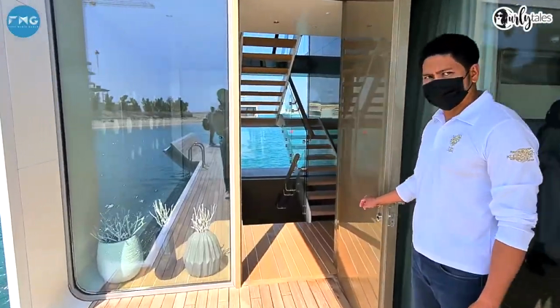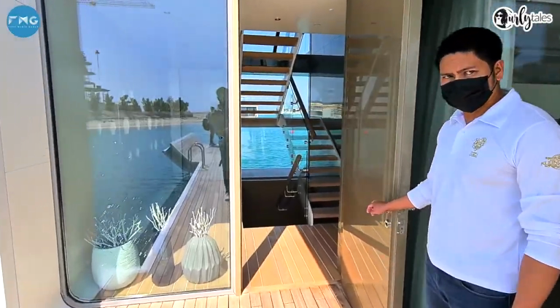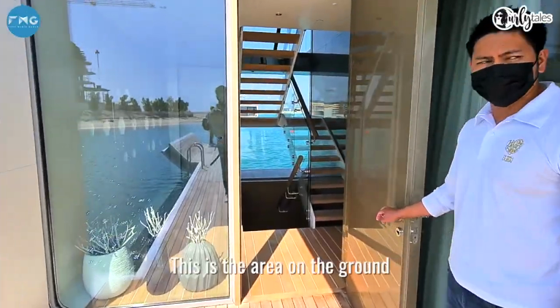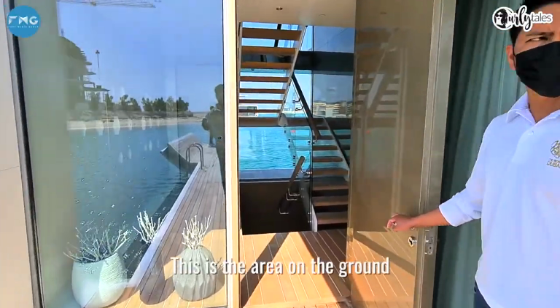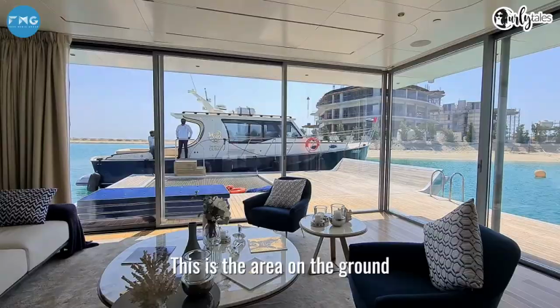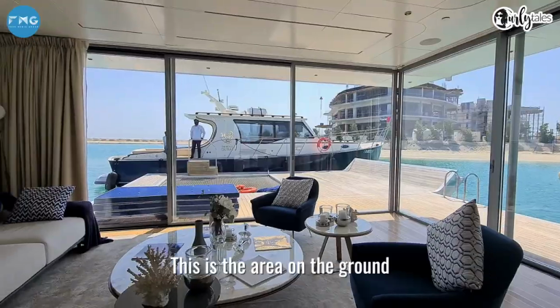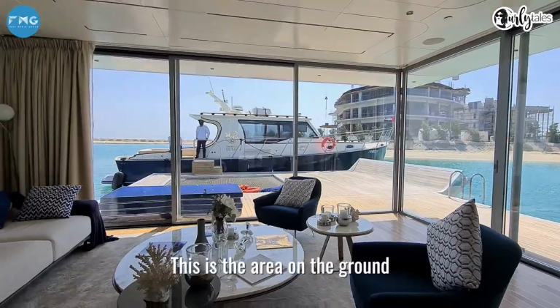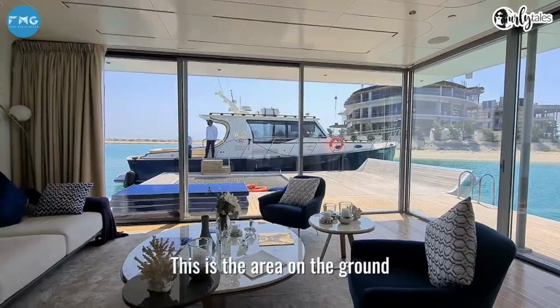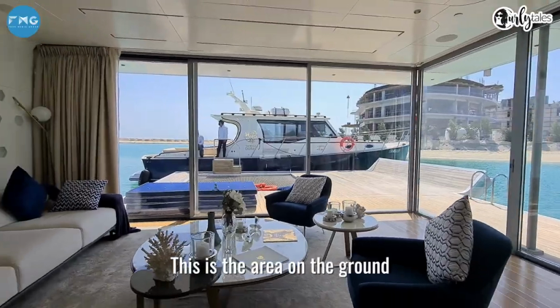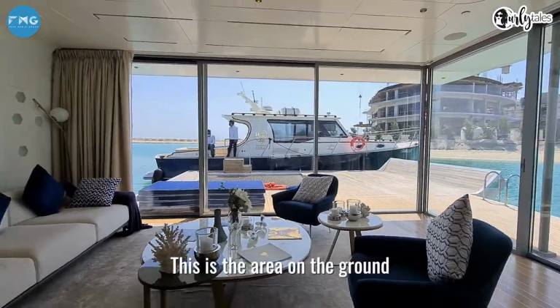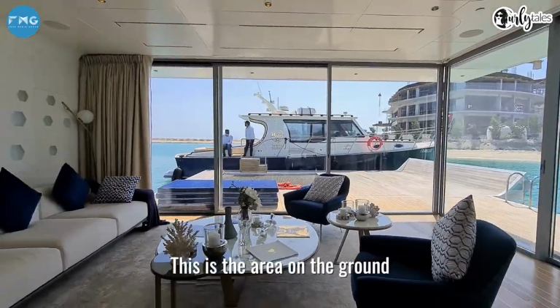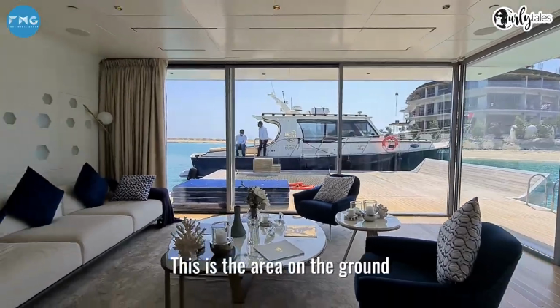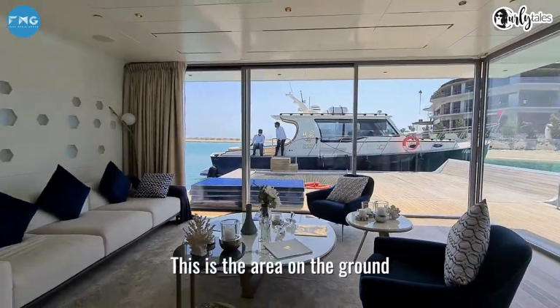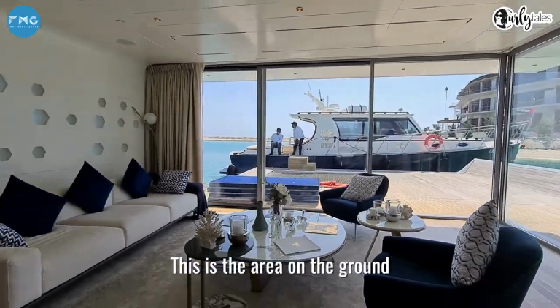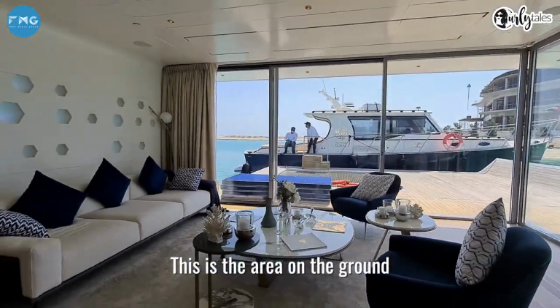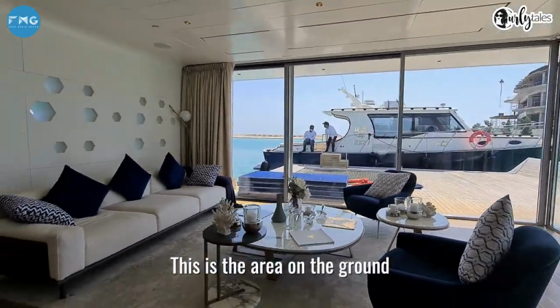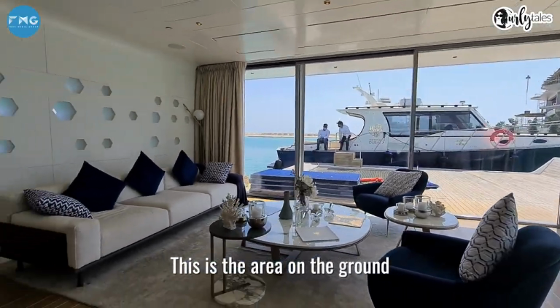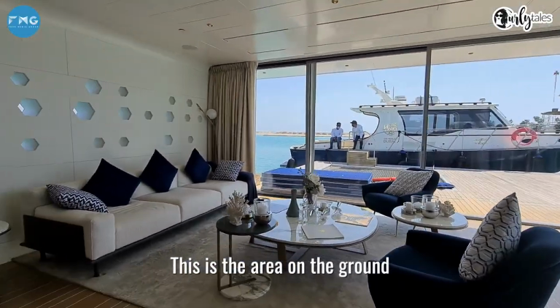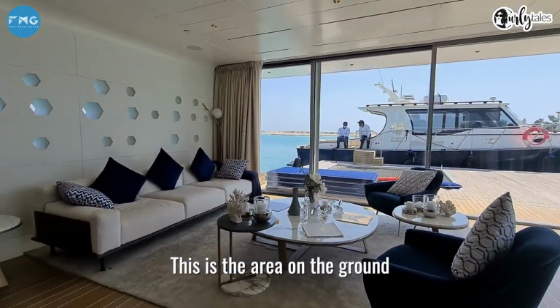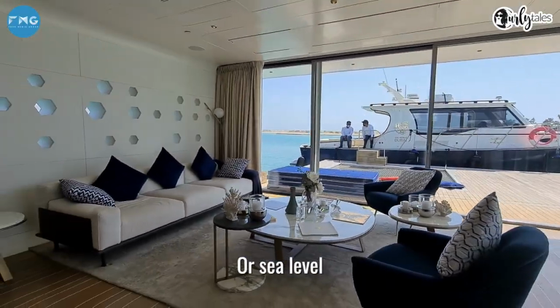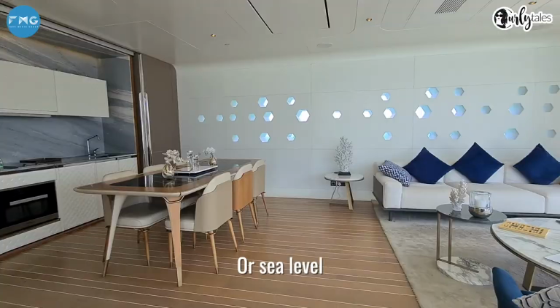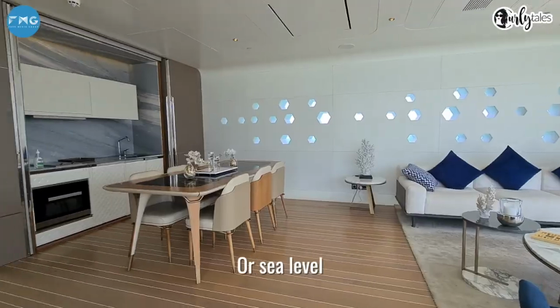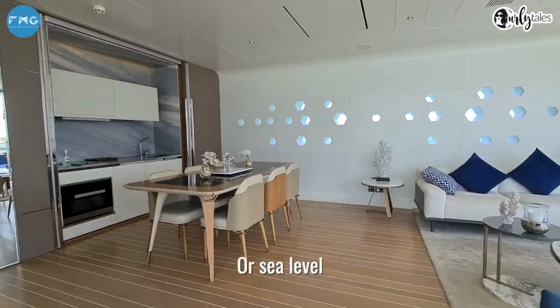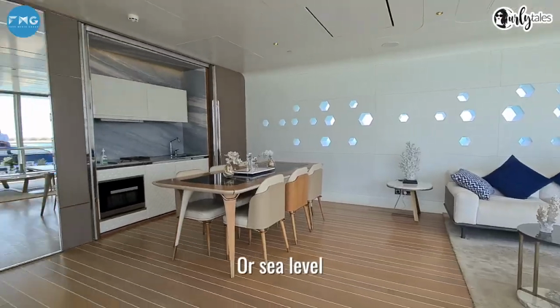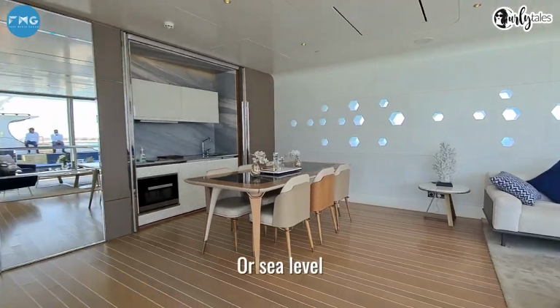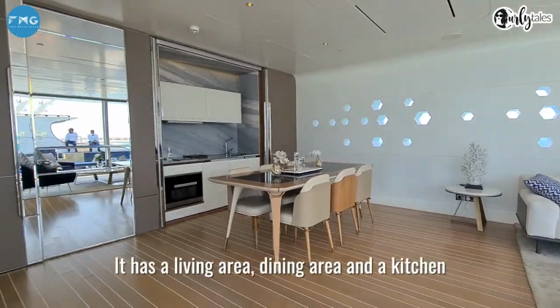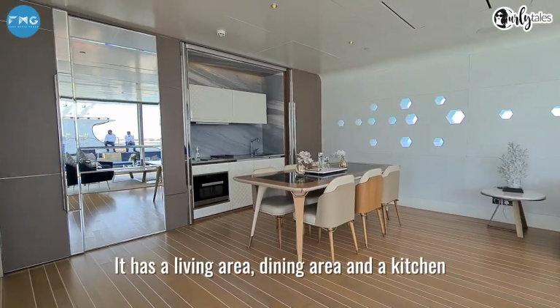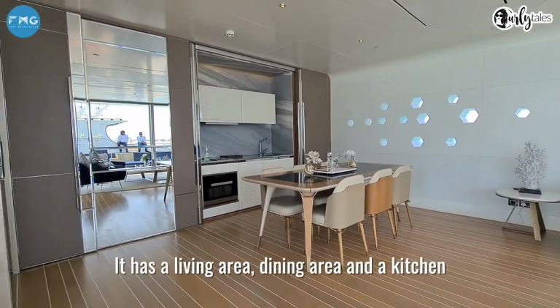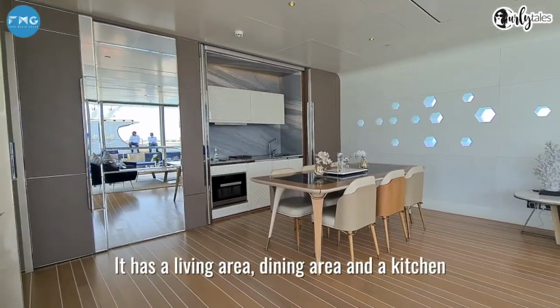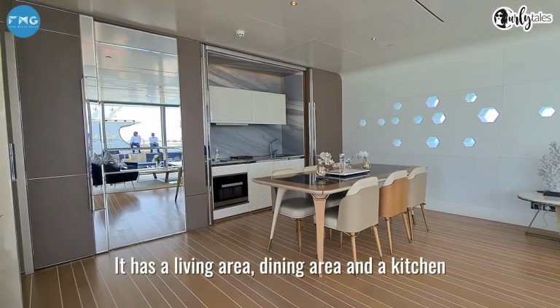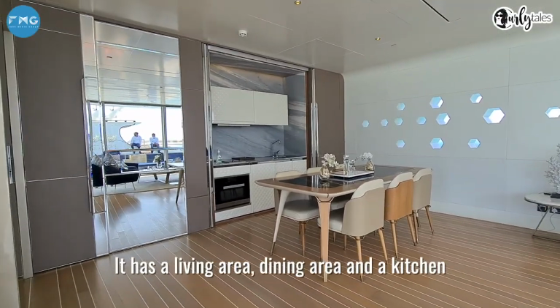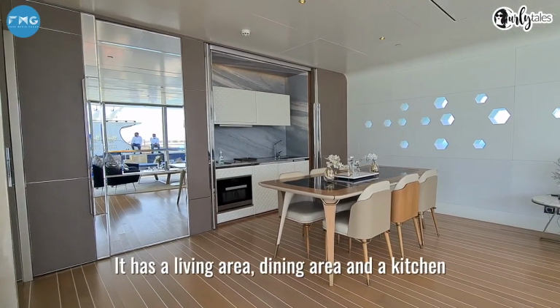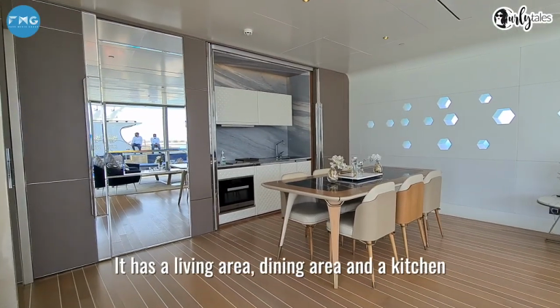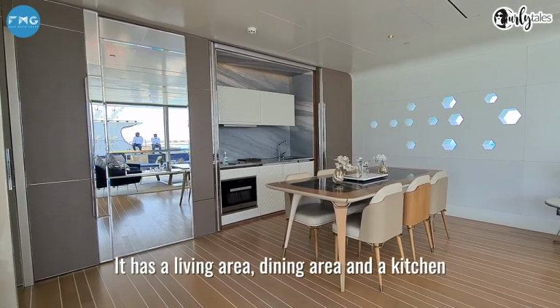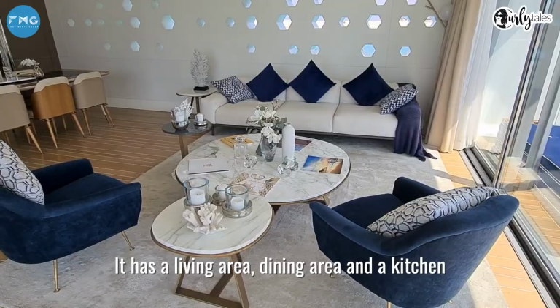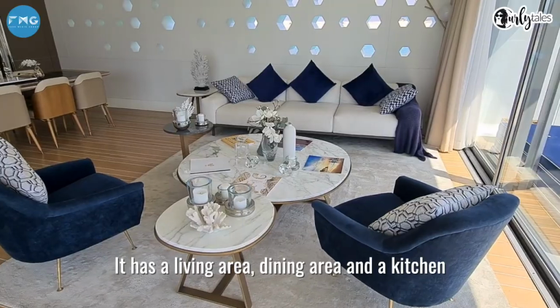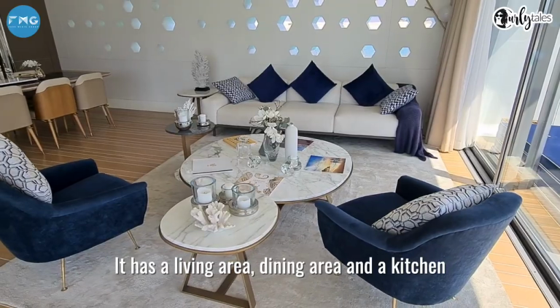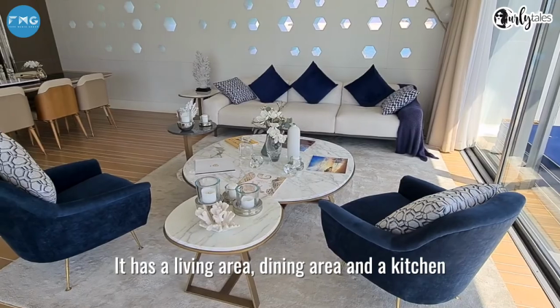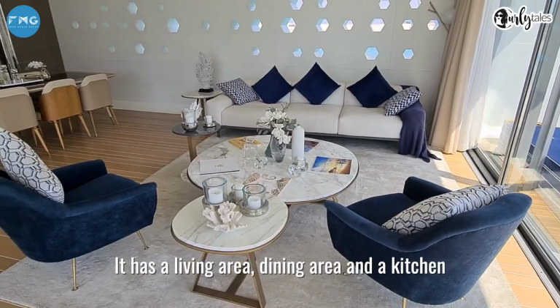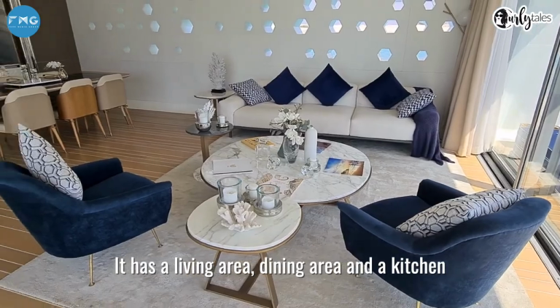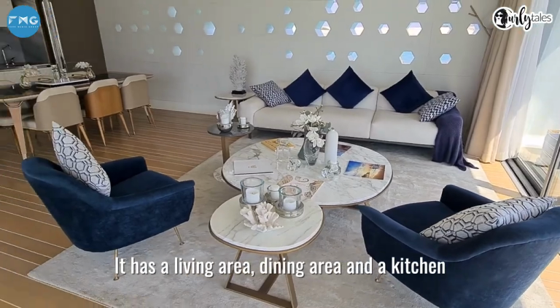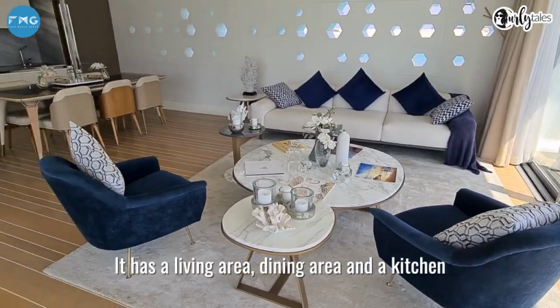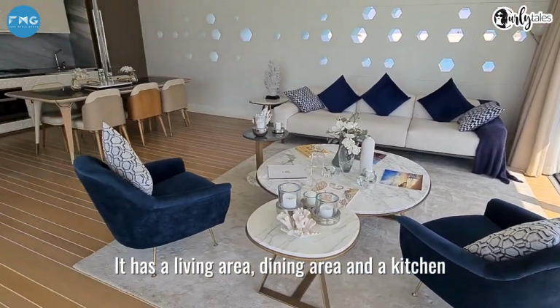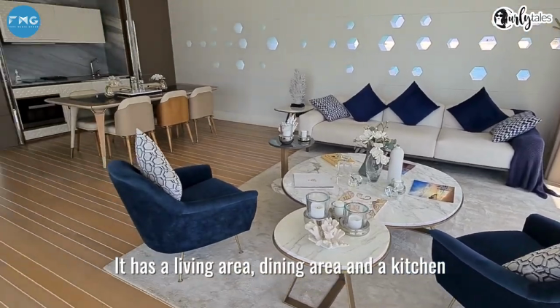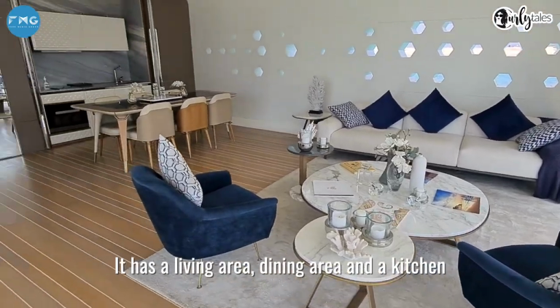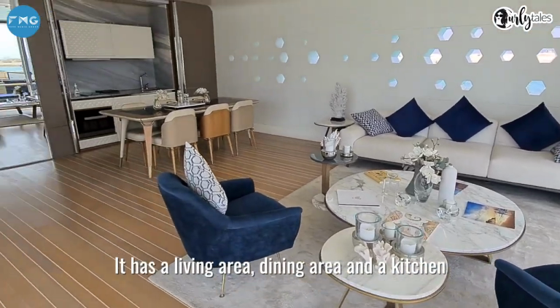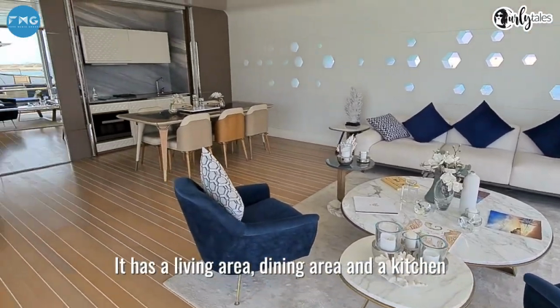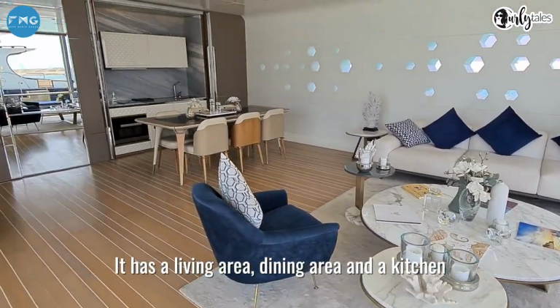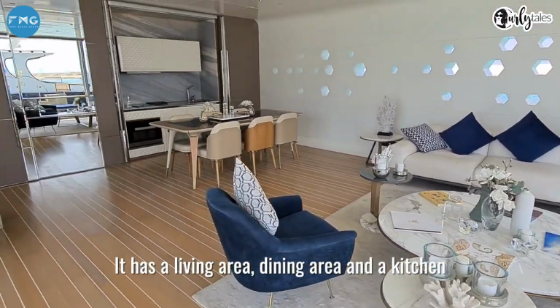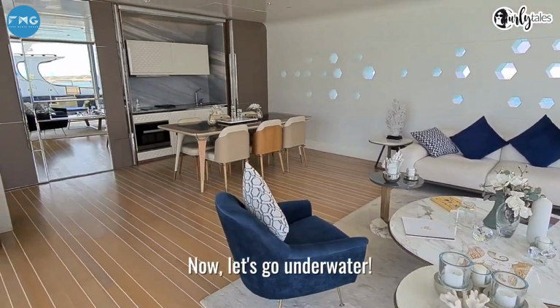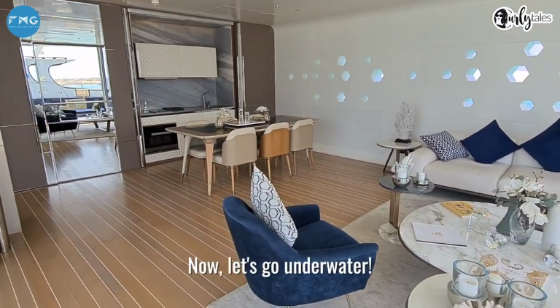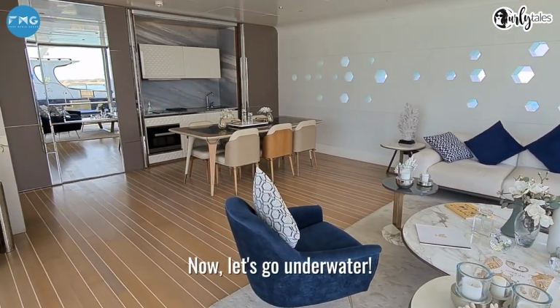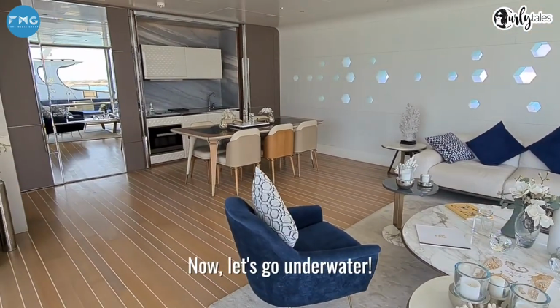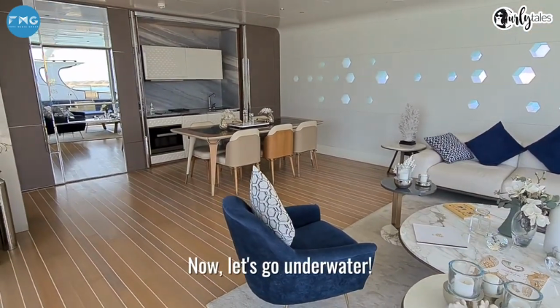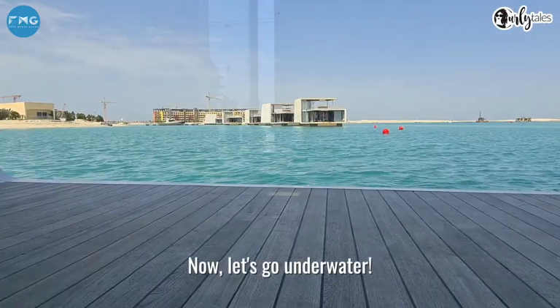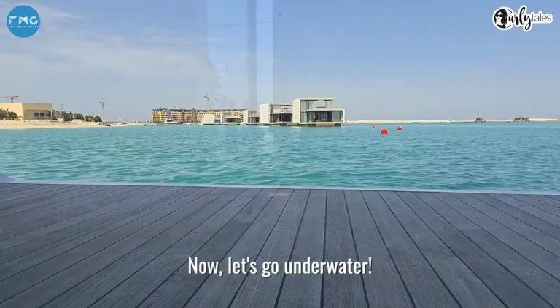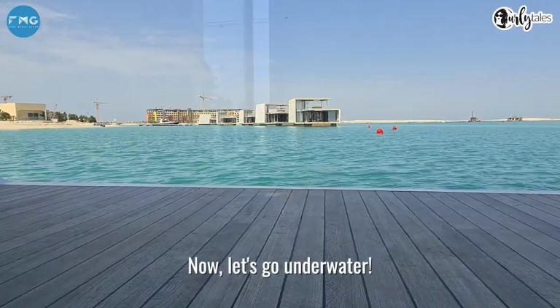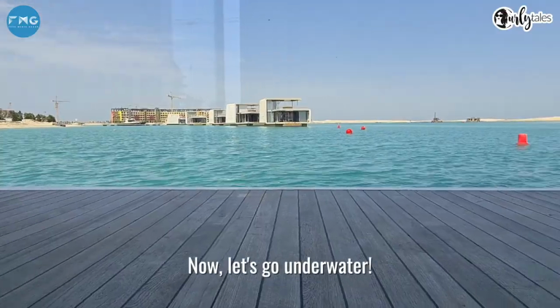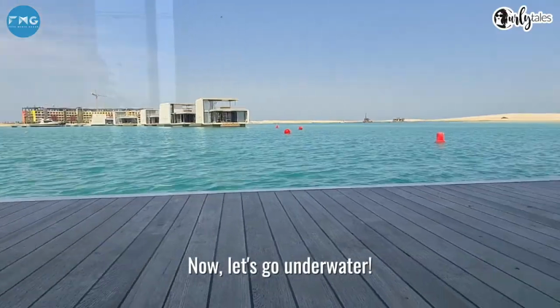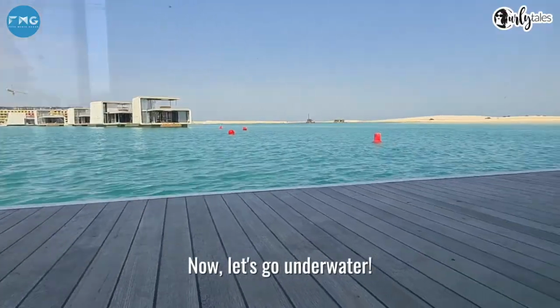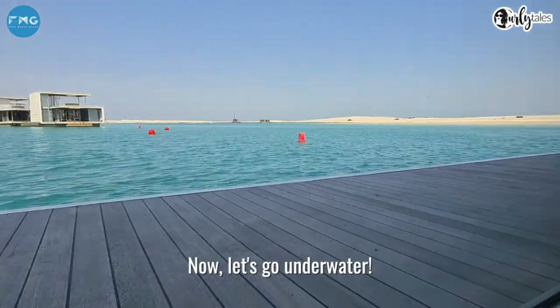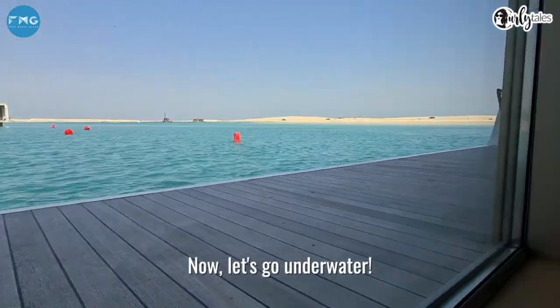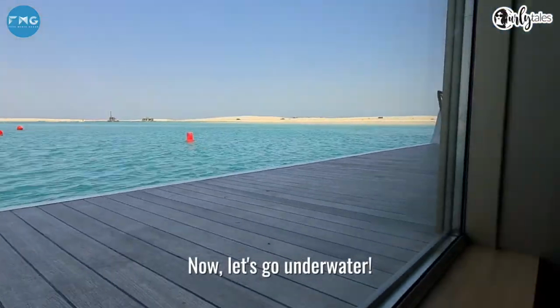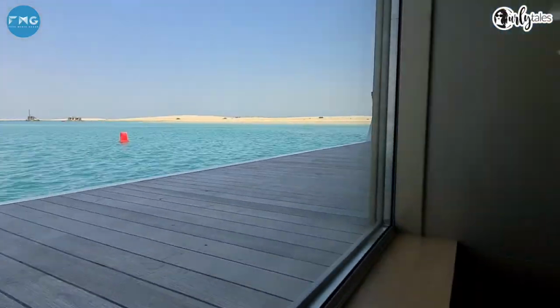This is the area on the ground, or sea level. It has a living area, dining area, and a kitchen. Now let's go underwater.